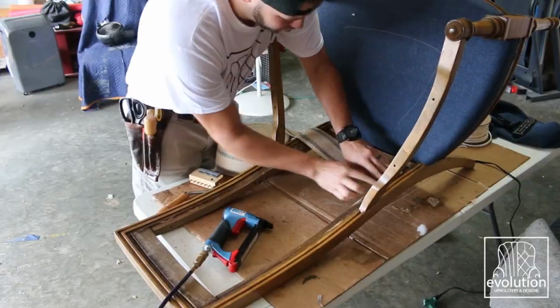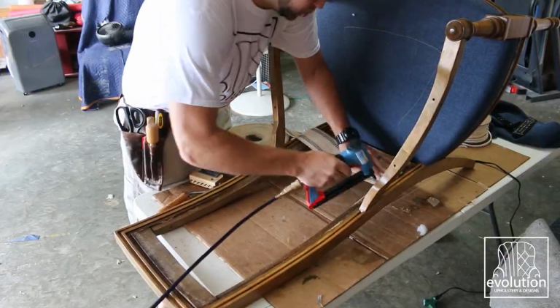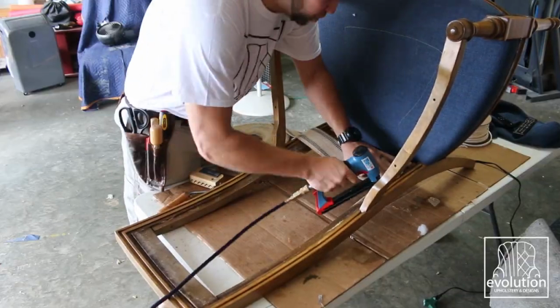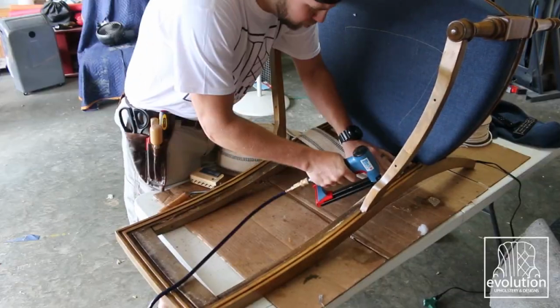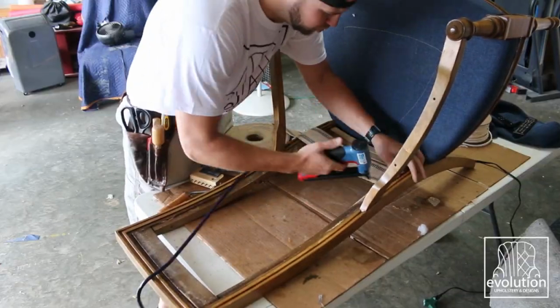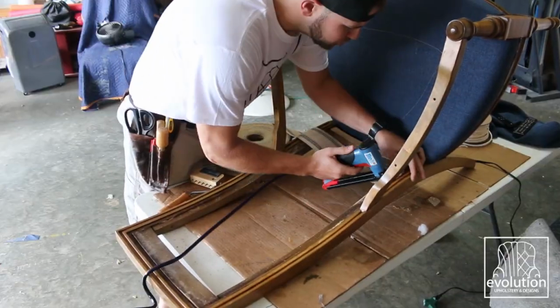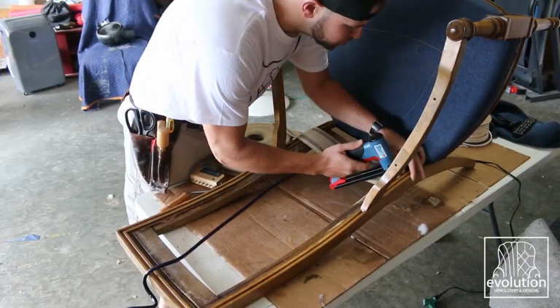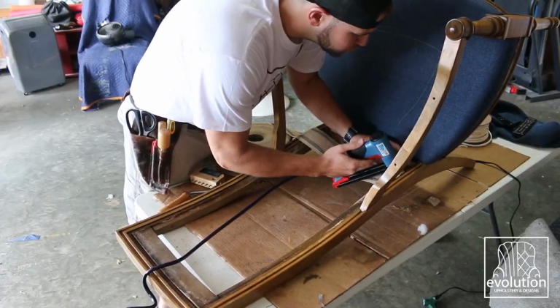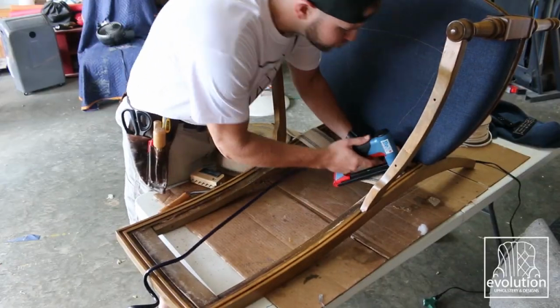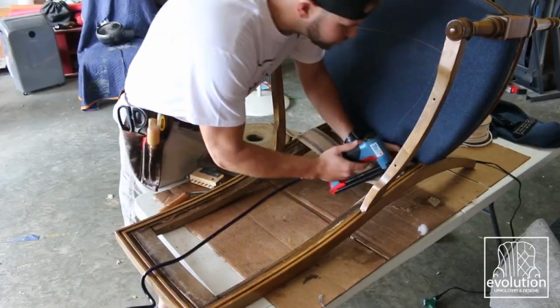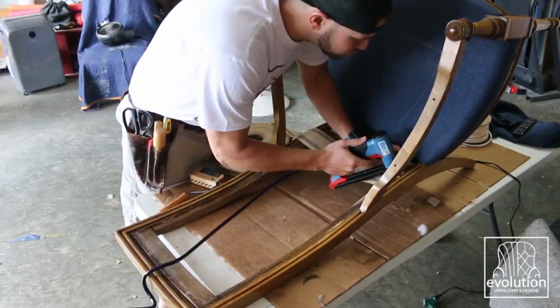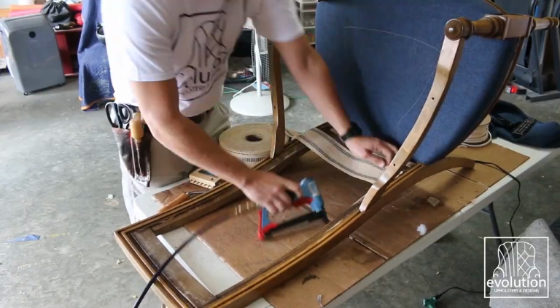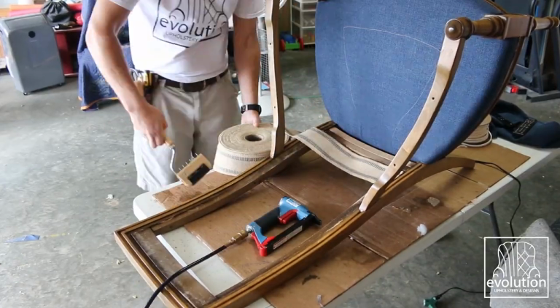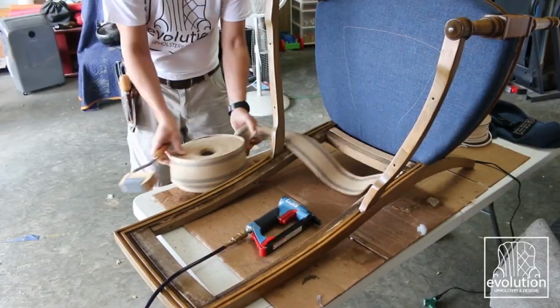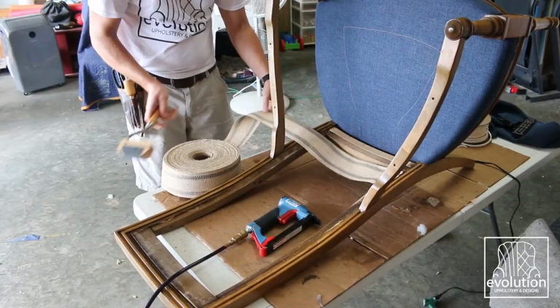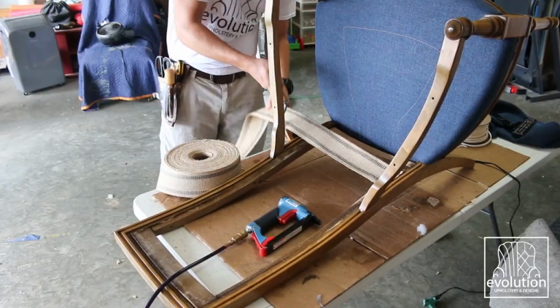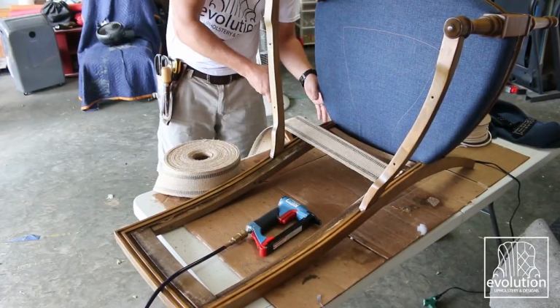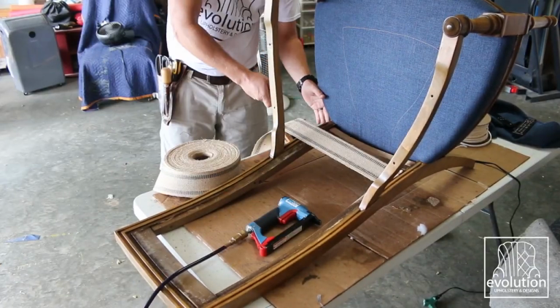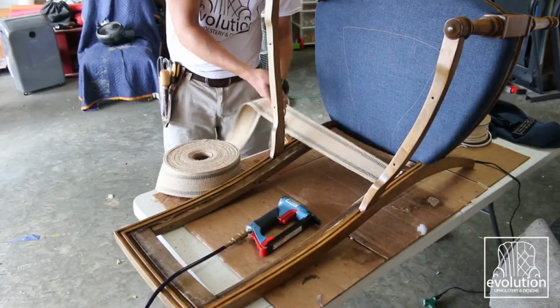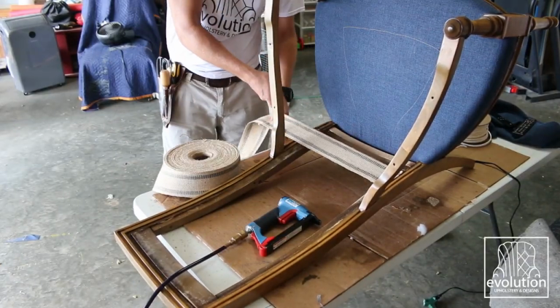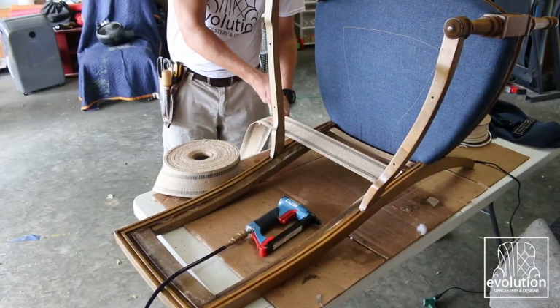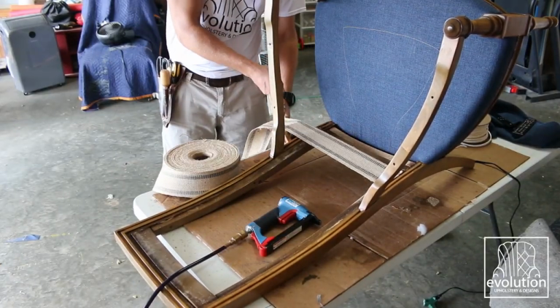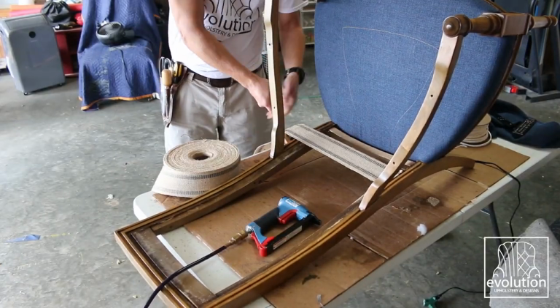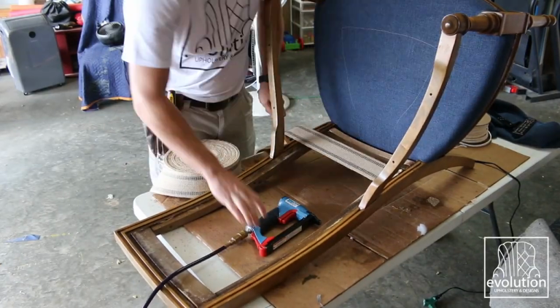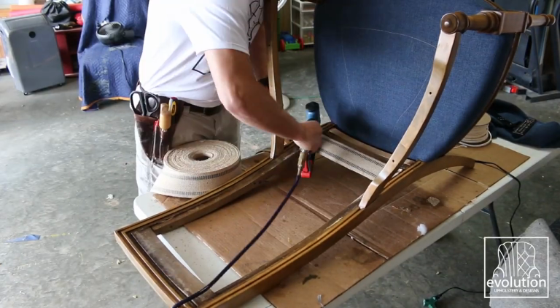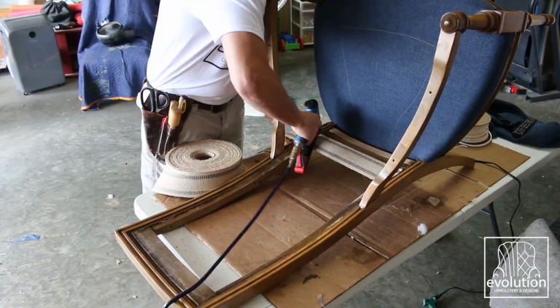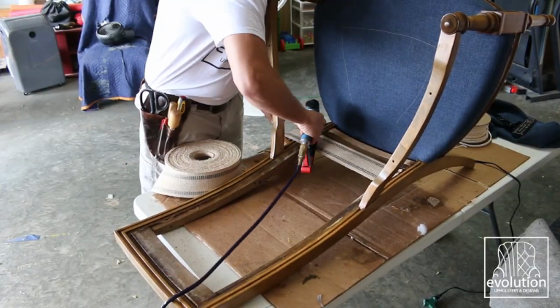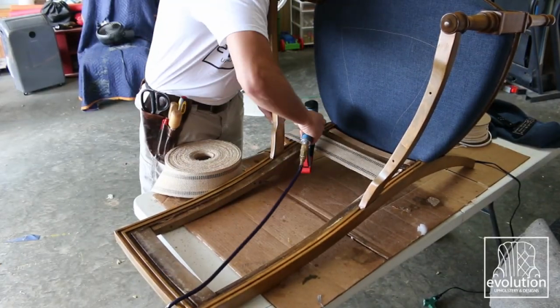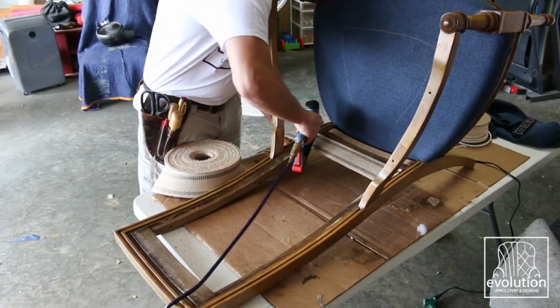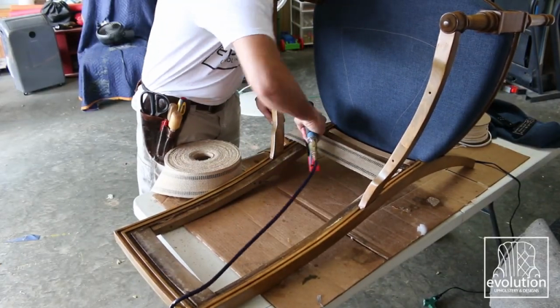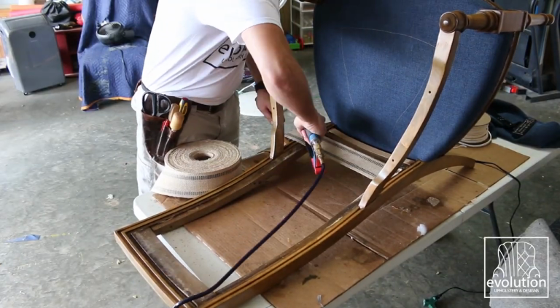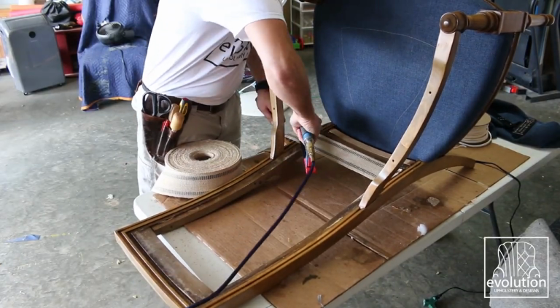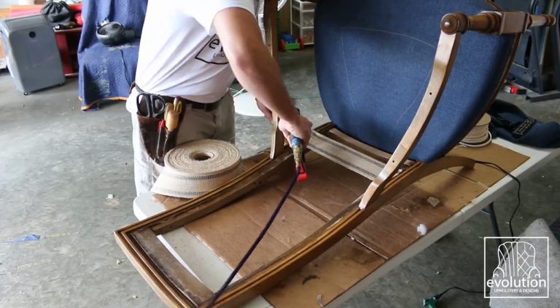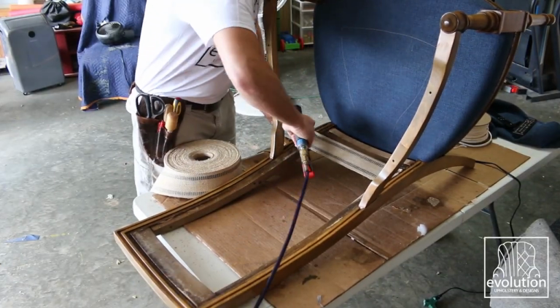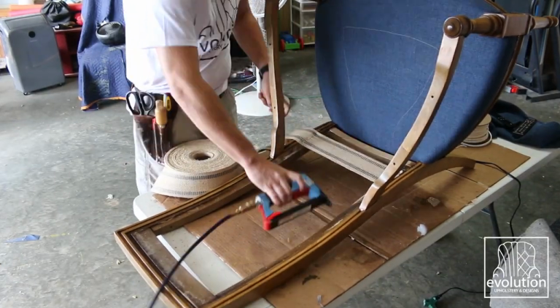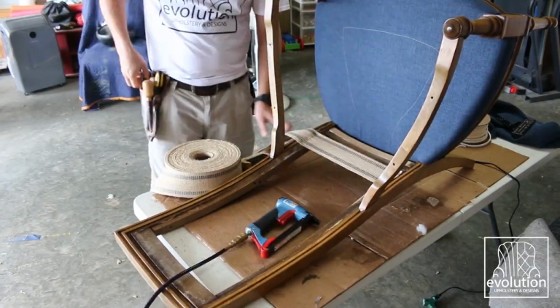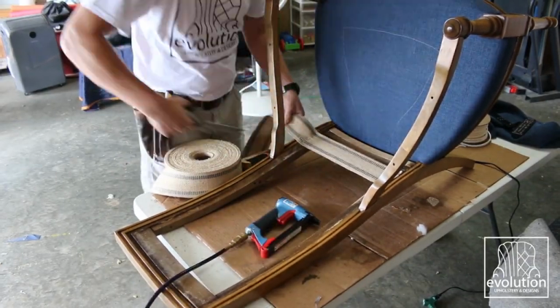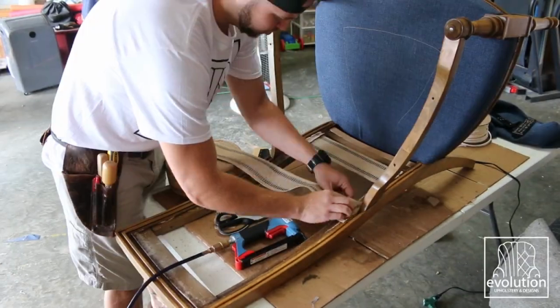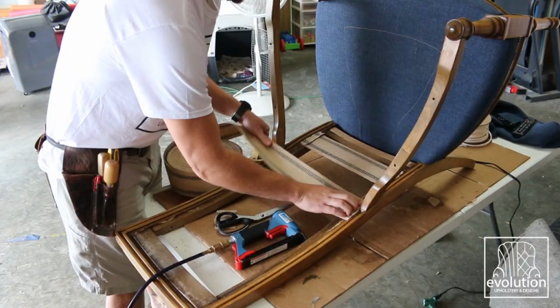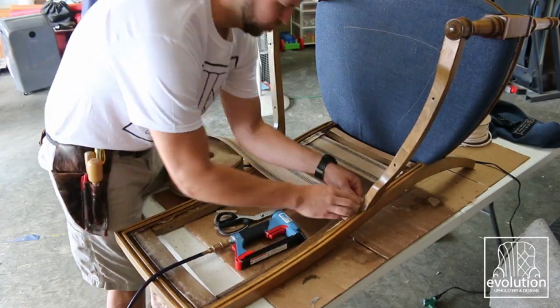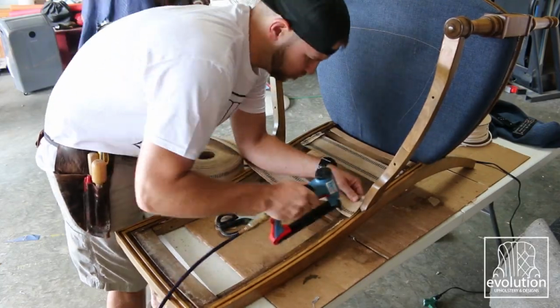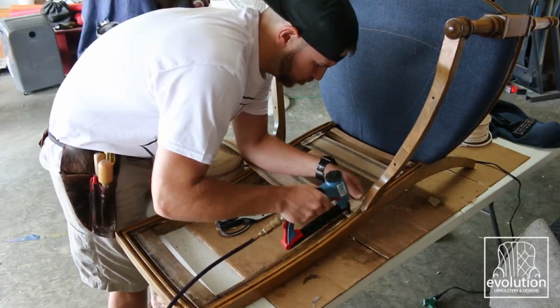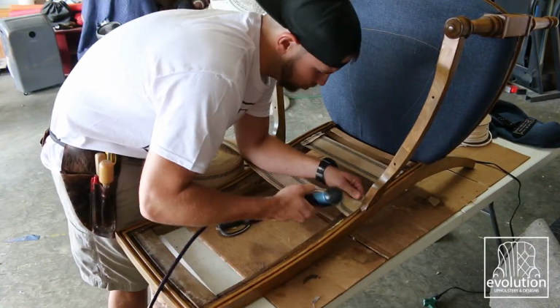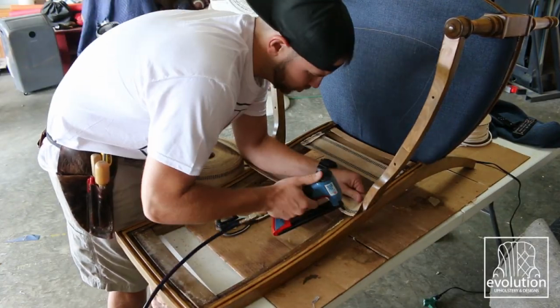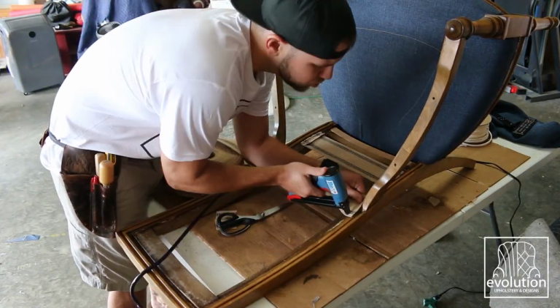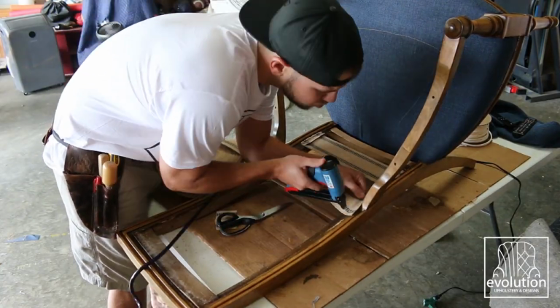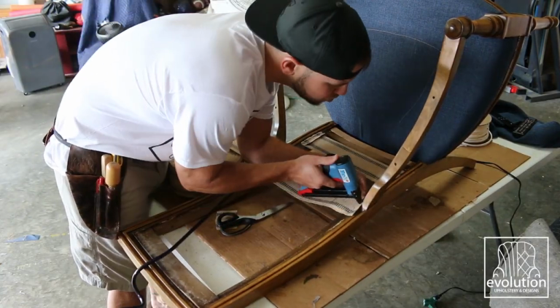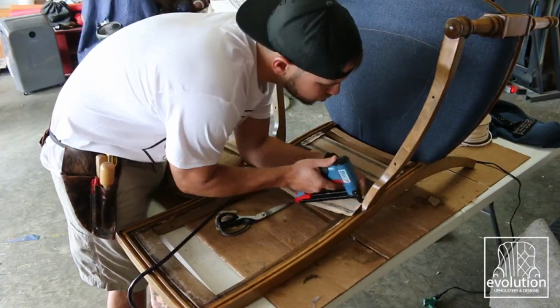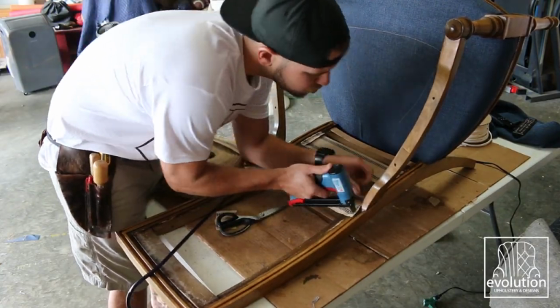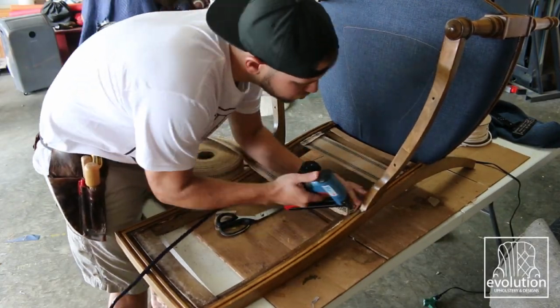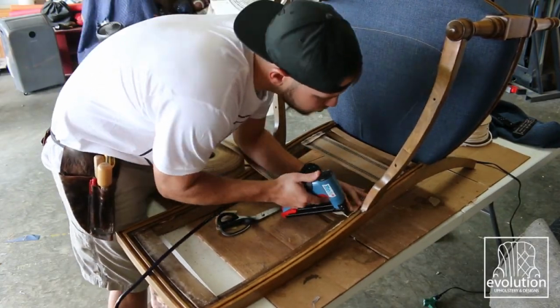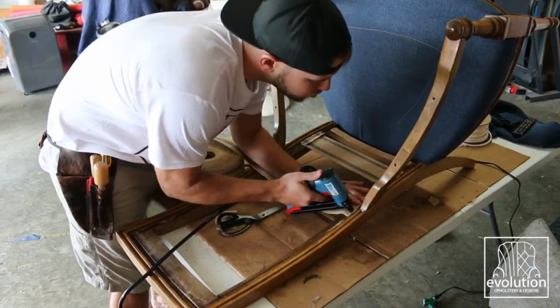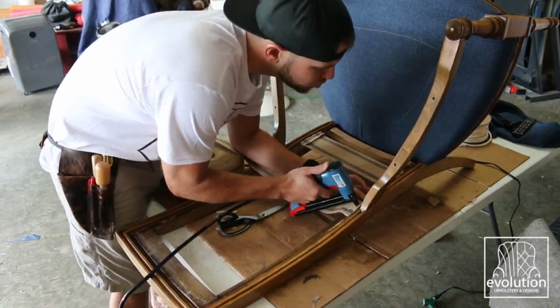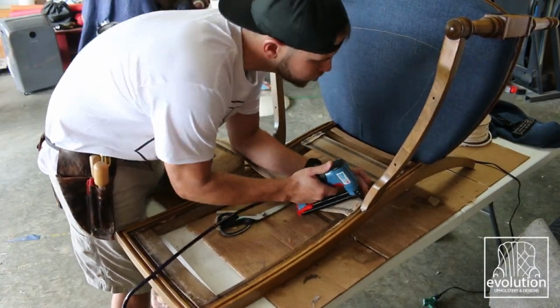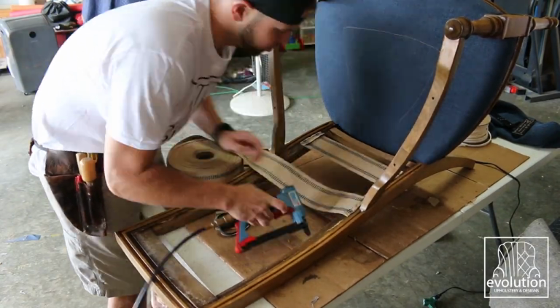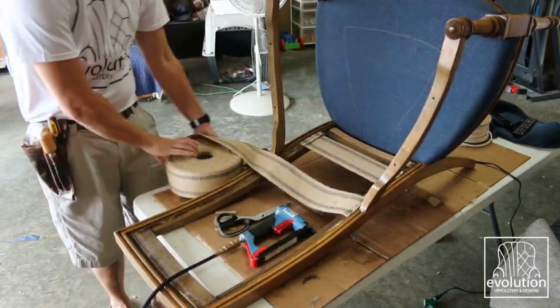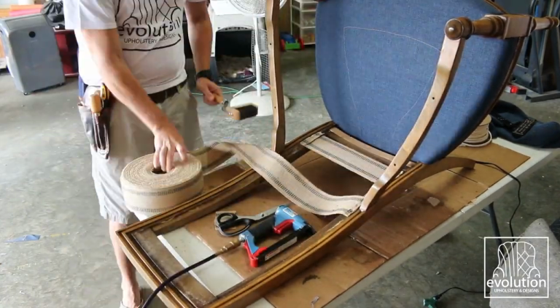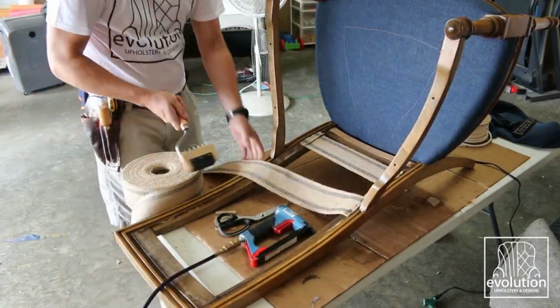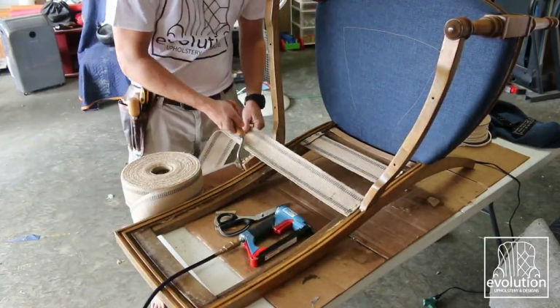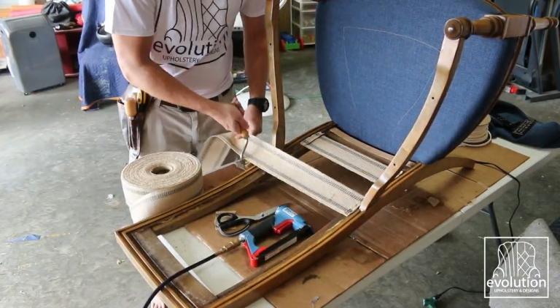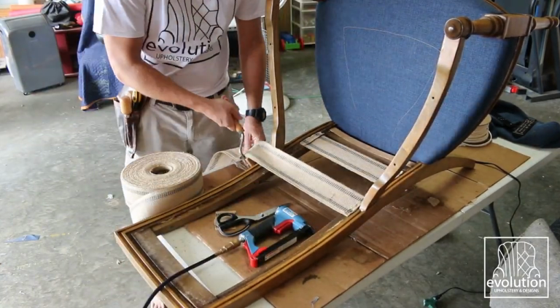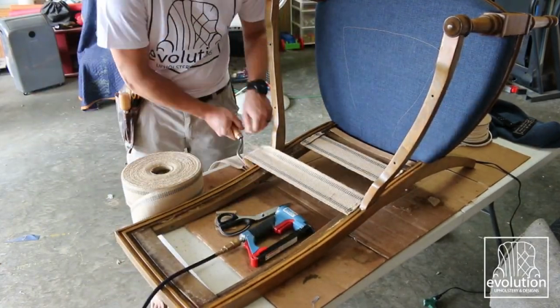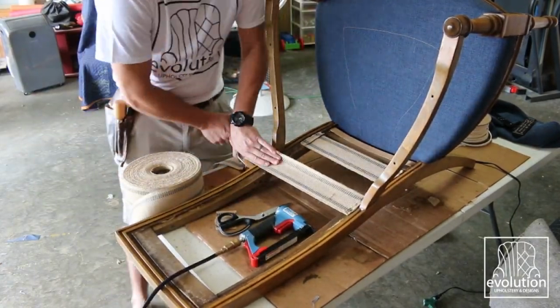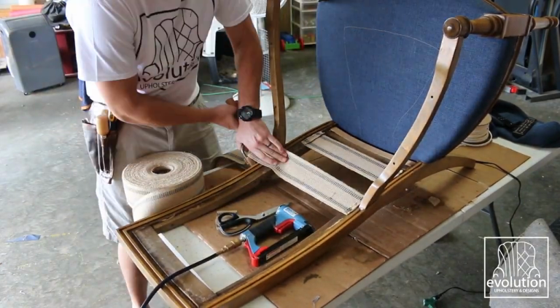The back was then webbed using some cheap webbing that was stretched tight. It got covered with burlap to create a solid protective layer for the foam.